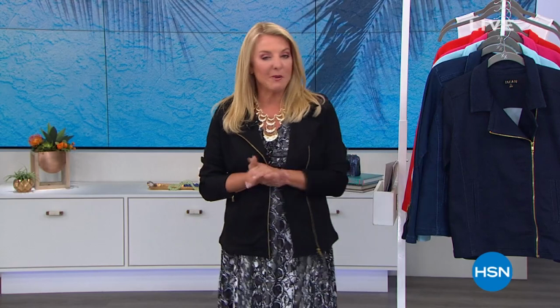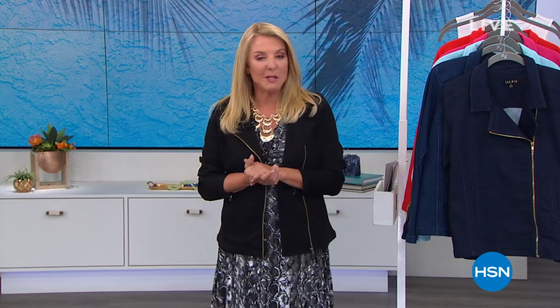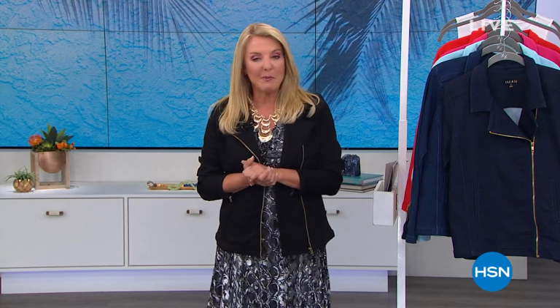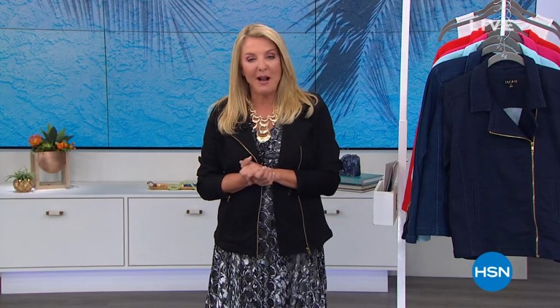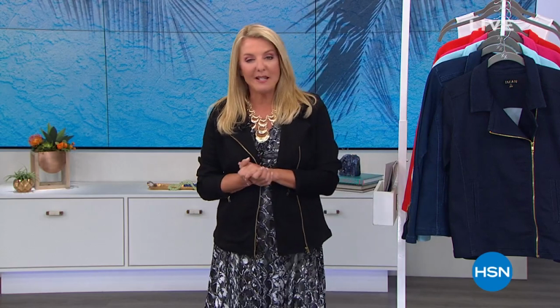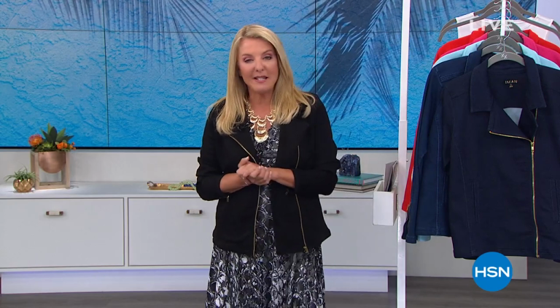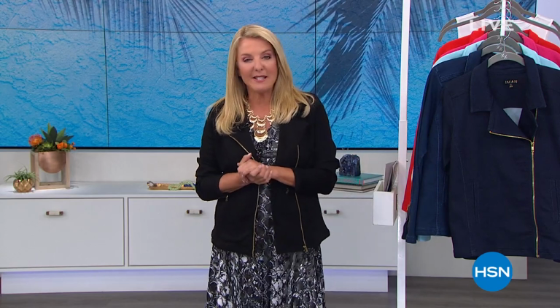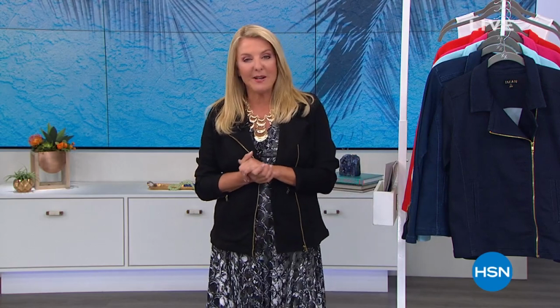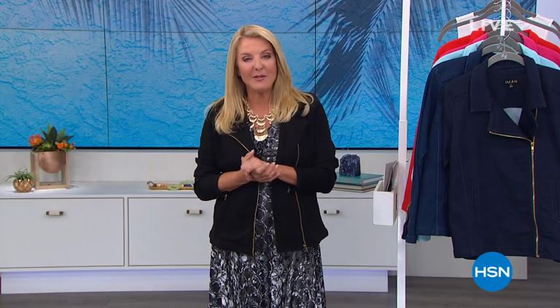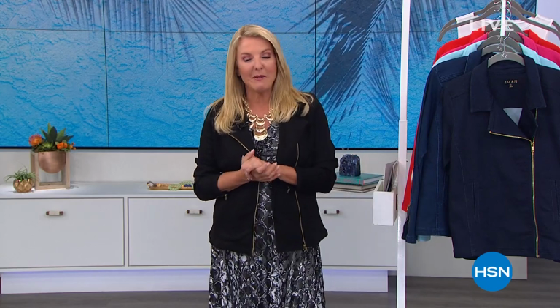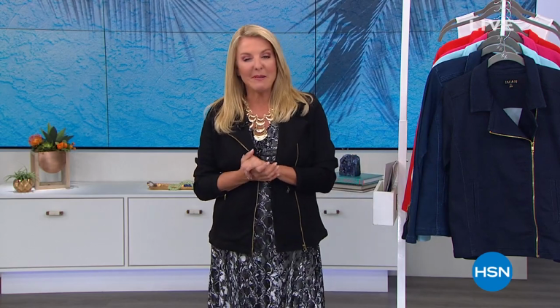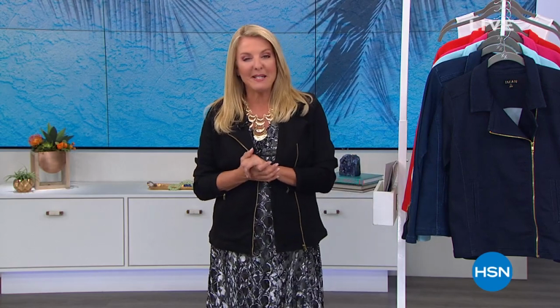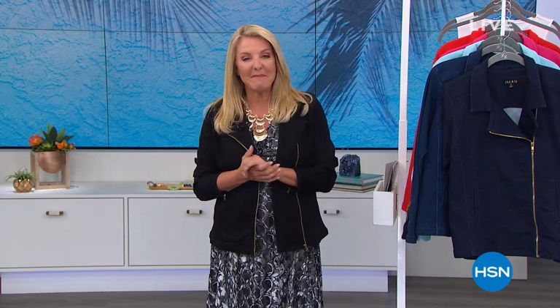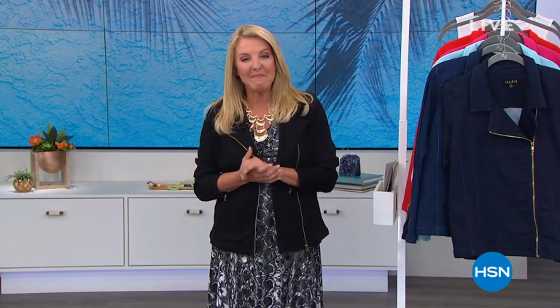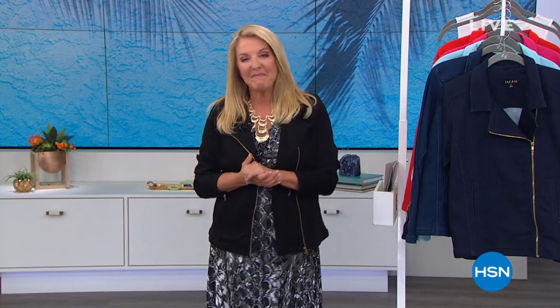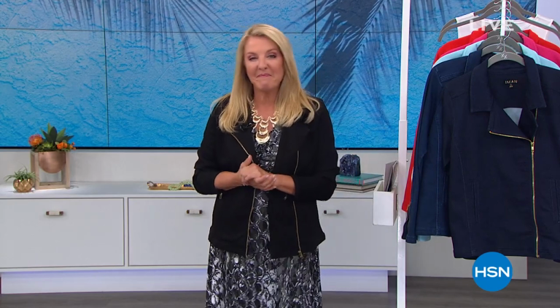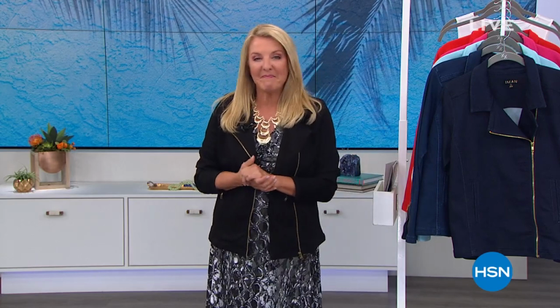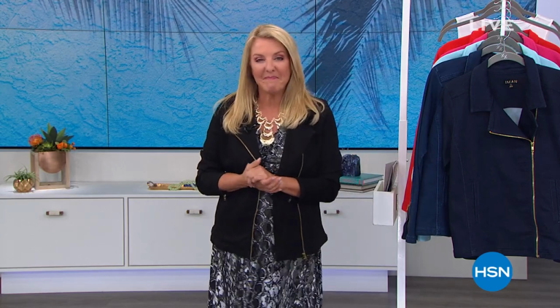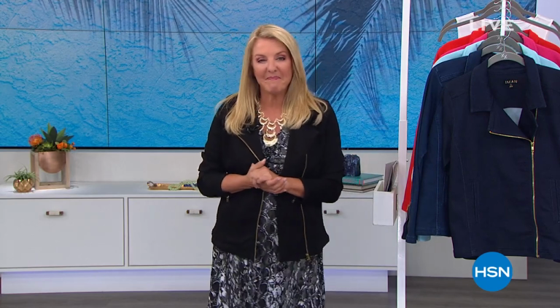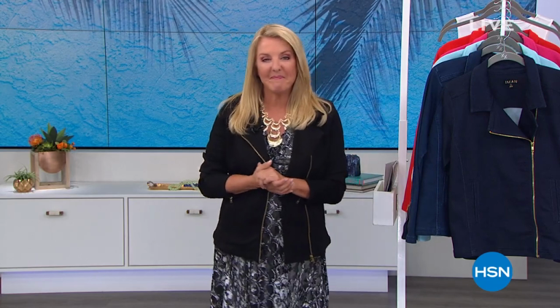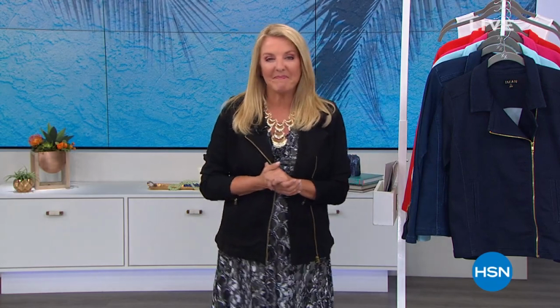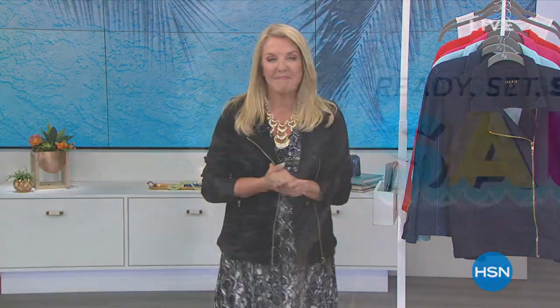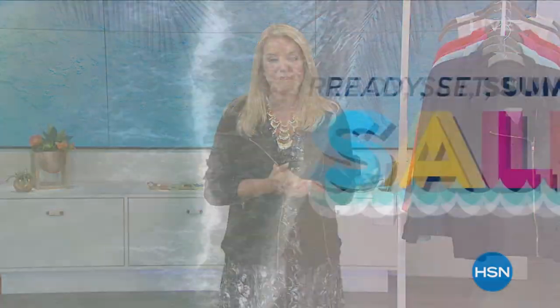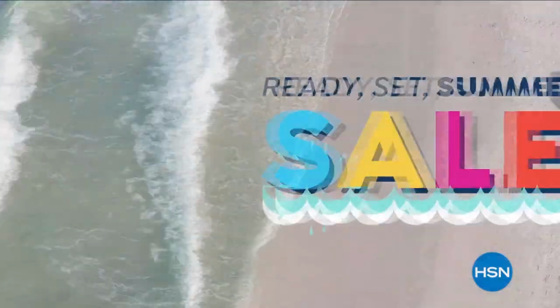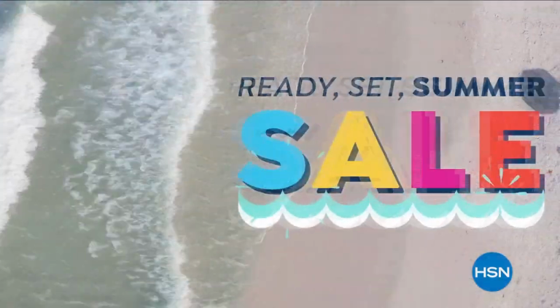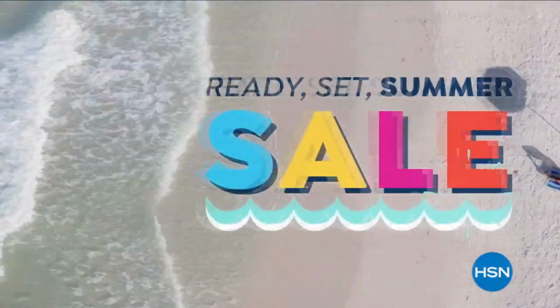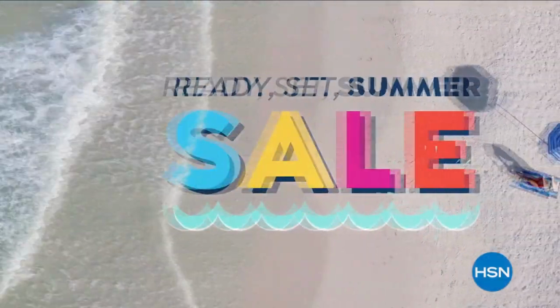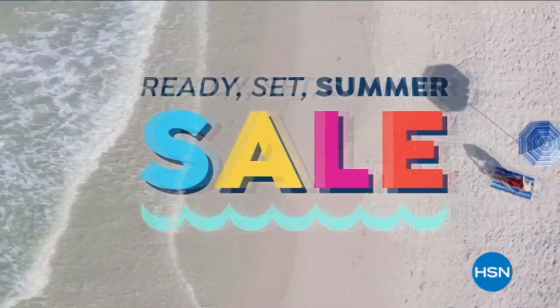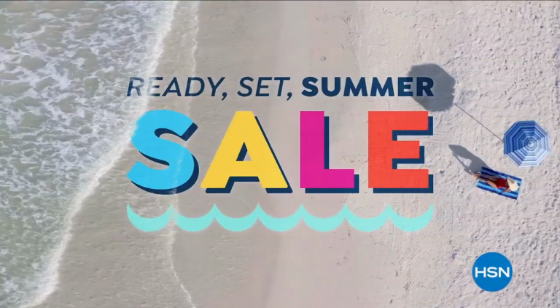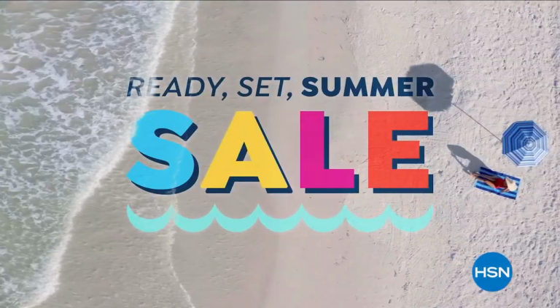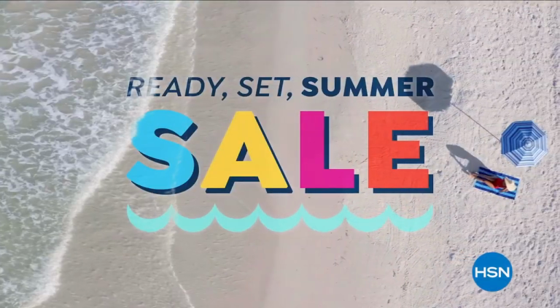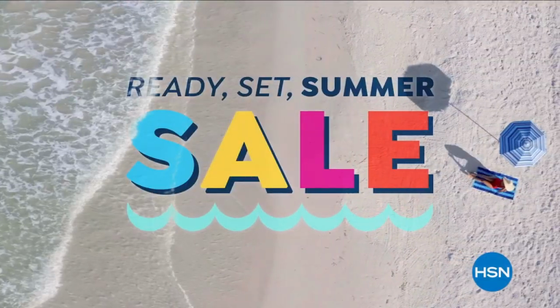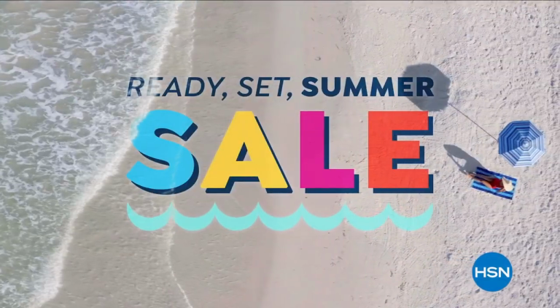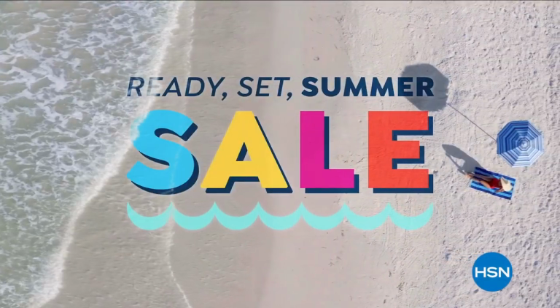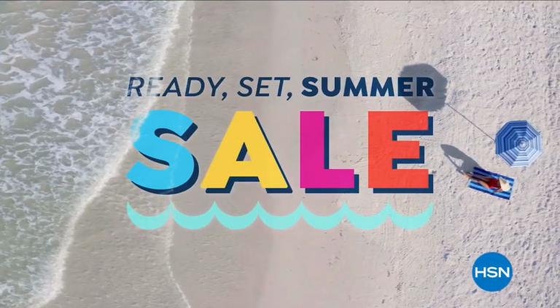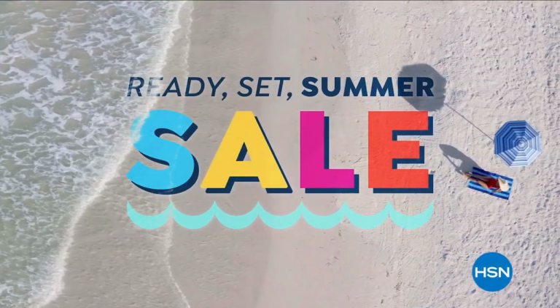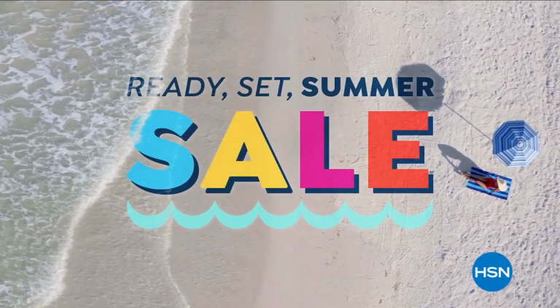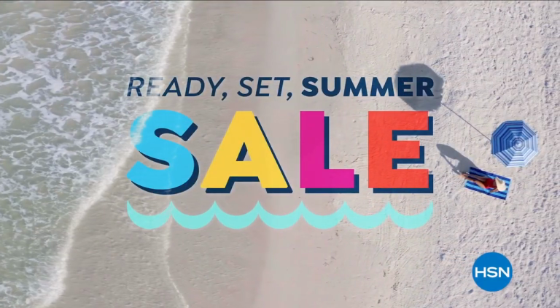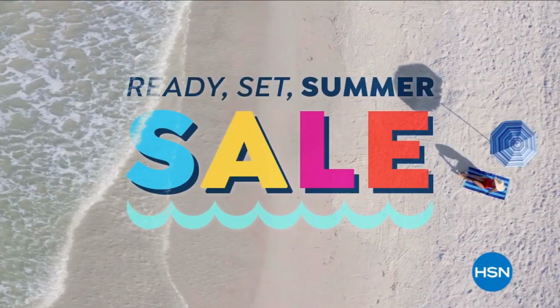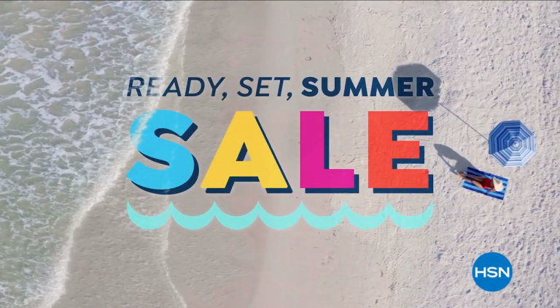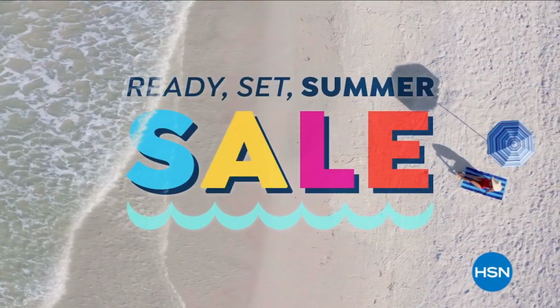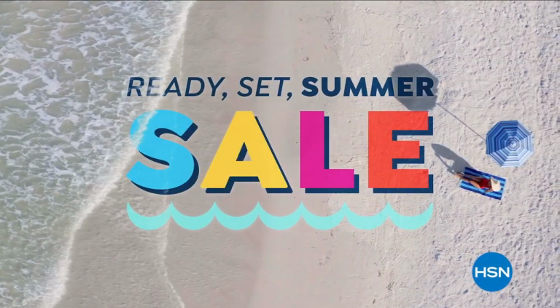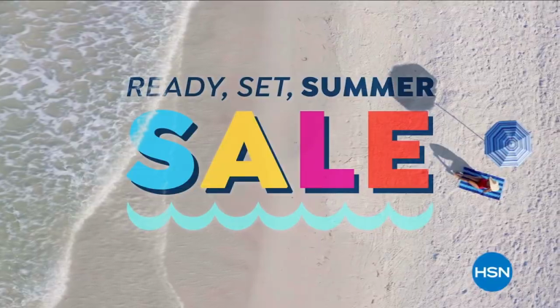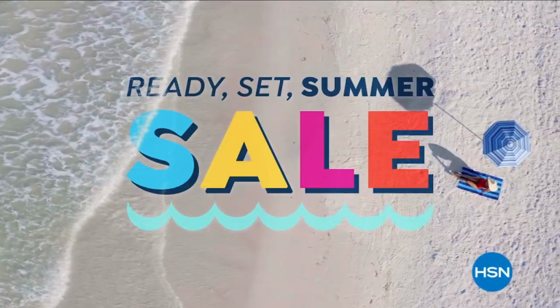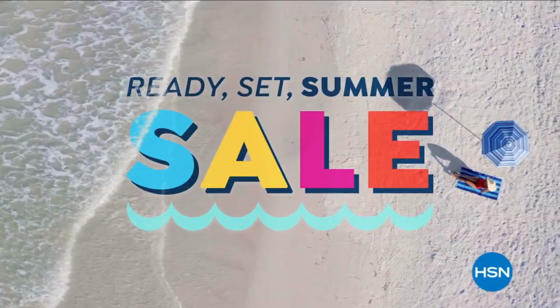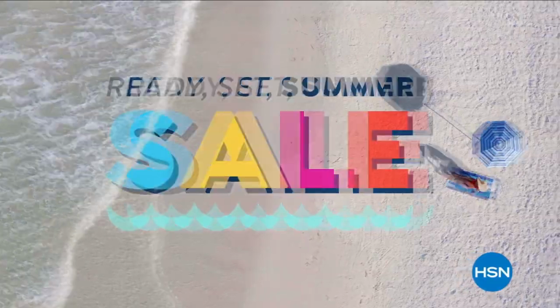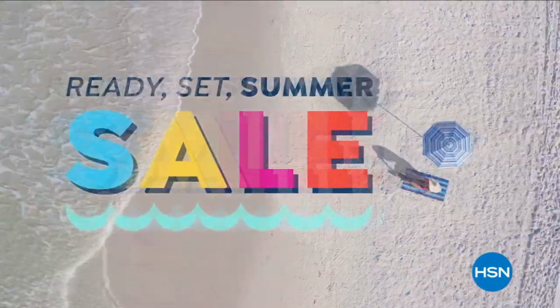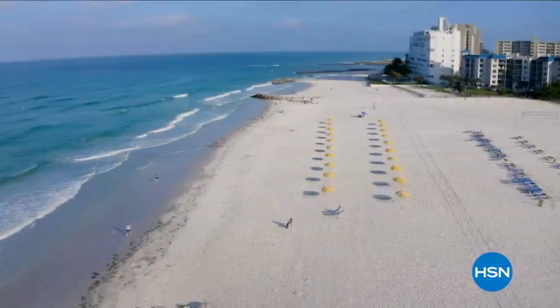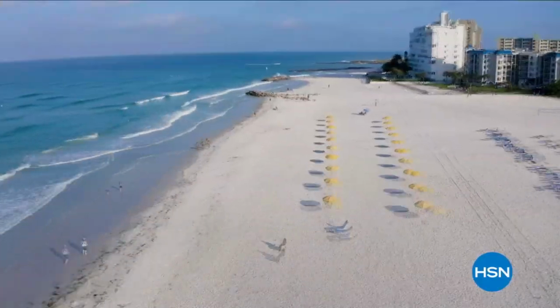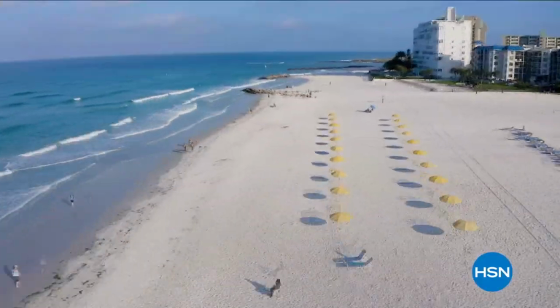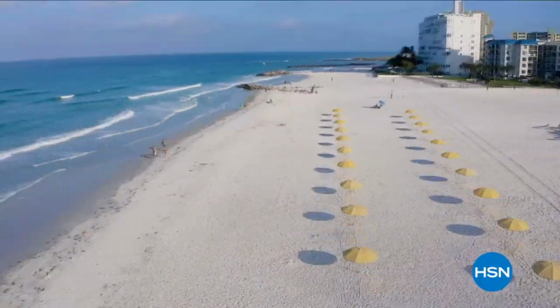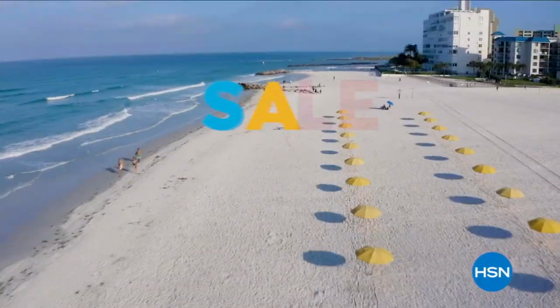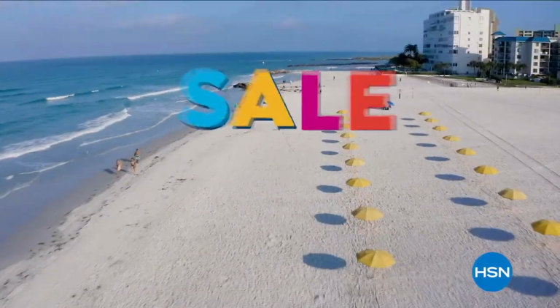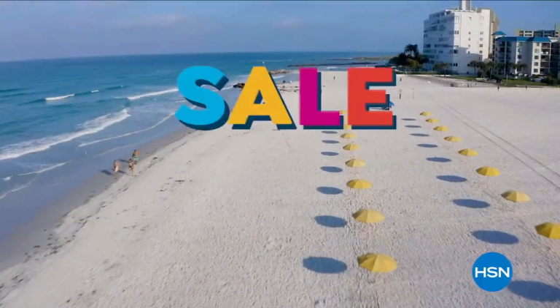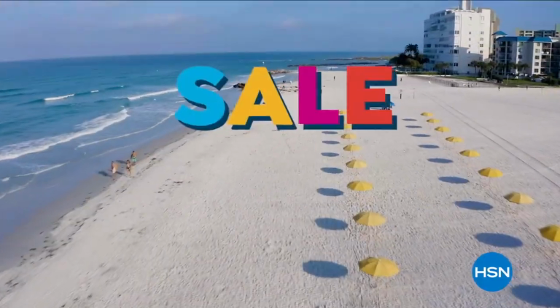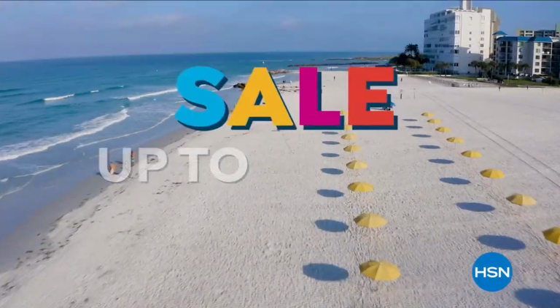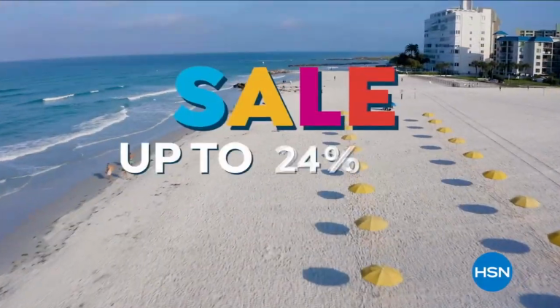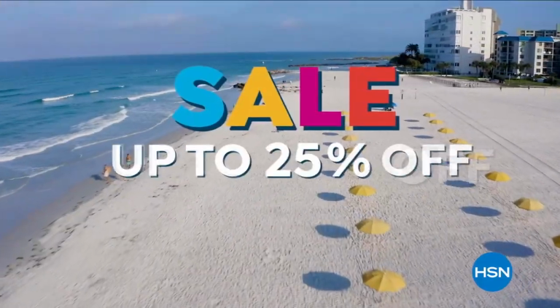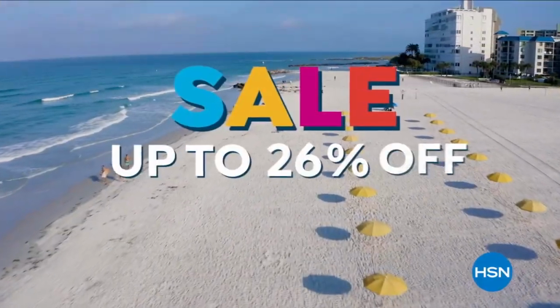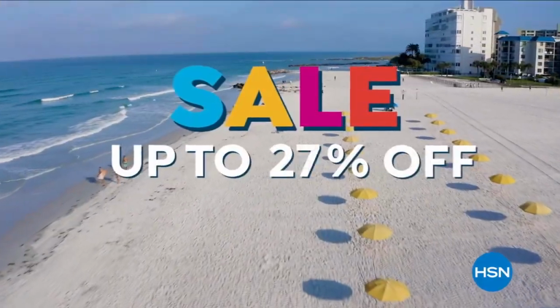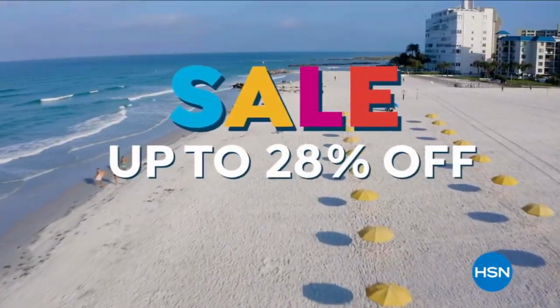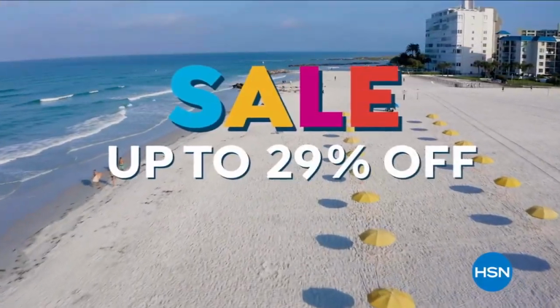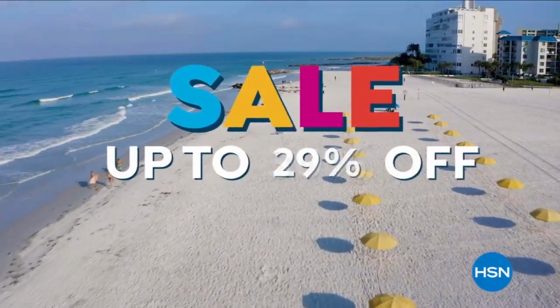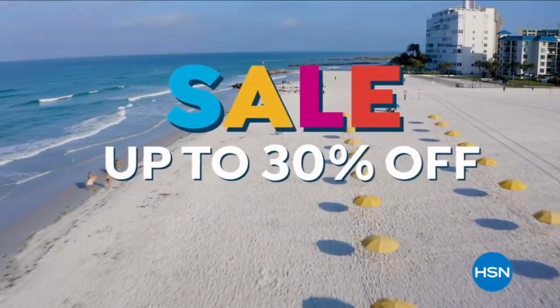Please stay right there — we've got more coming up. Stay on the line for this awesome jacket. Stick around for more surprises. It's HSN's Ready Set Summer Sale — sale prices up to 30% off the HSN price and special deals through Monday.